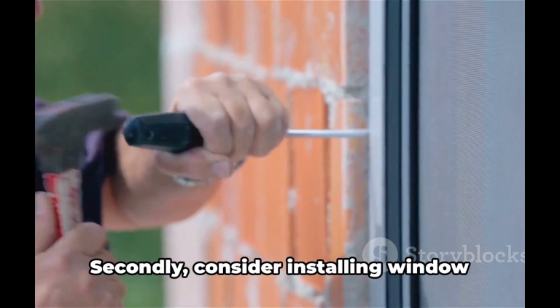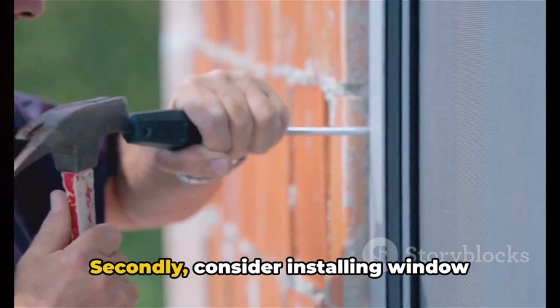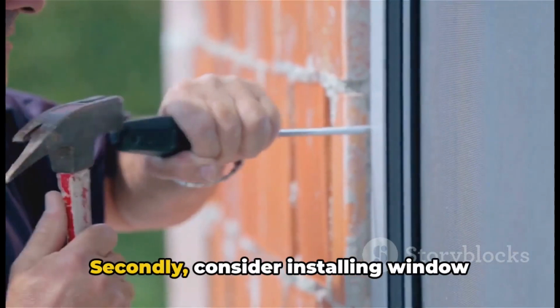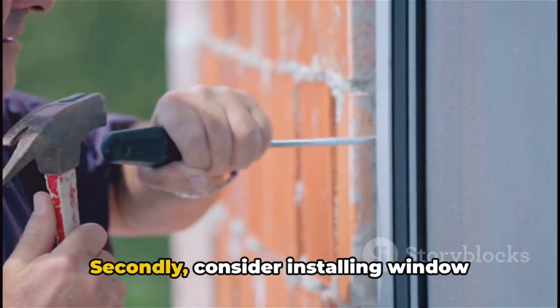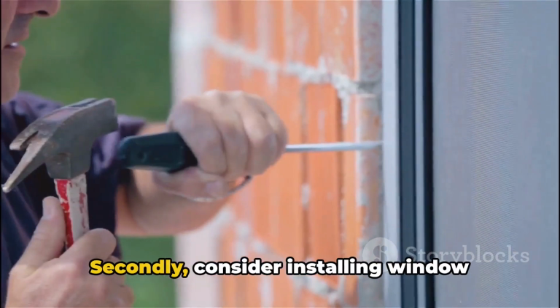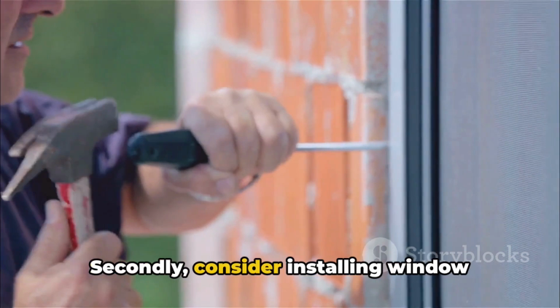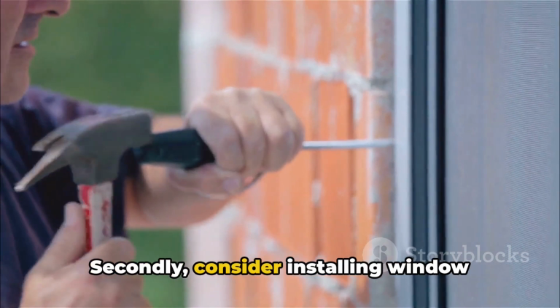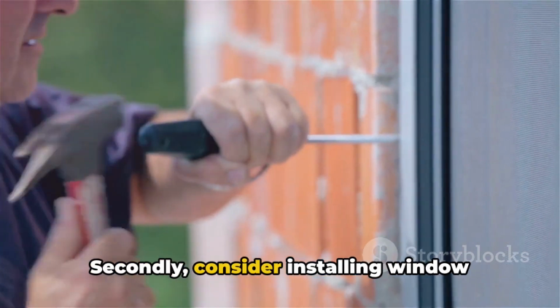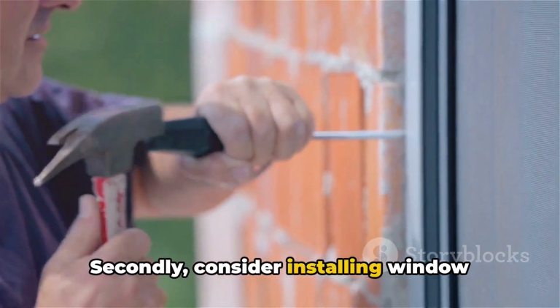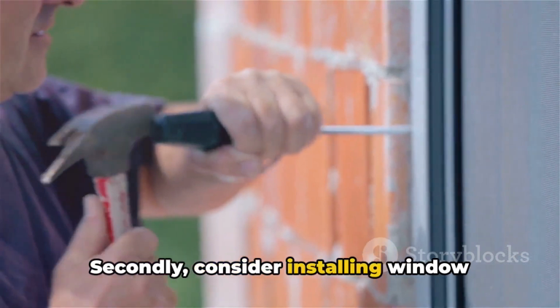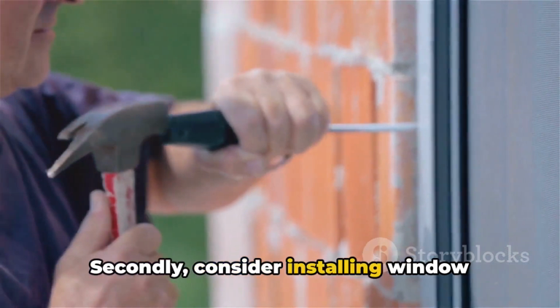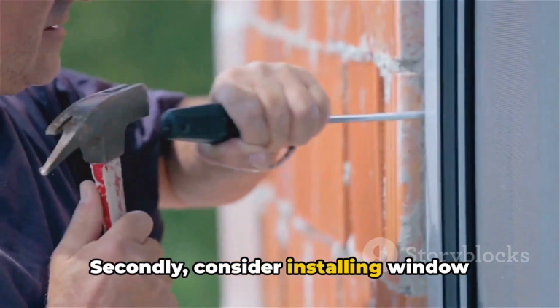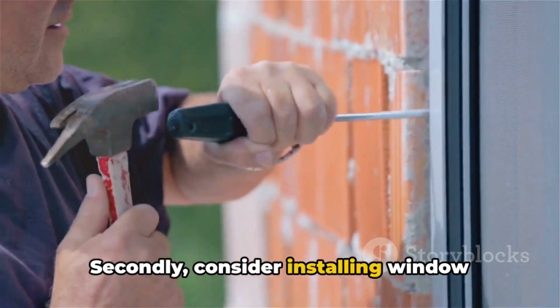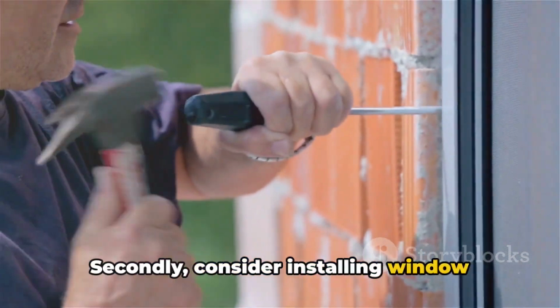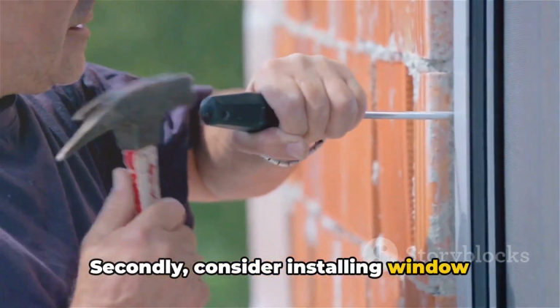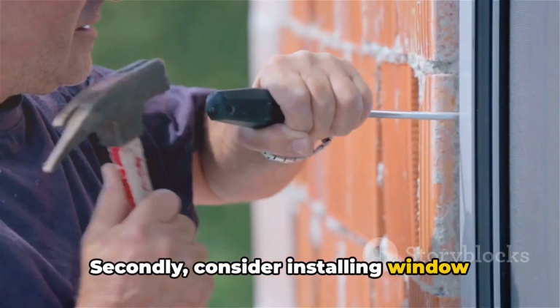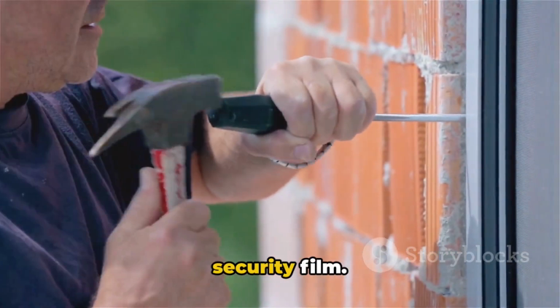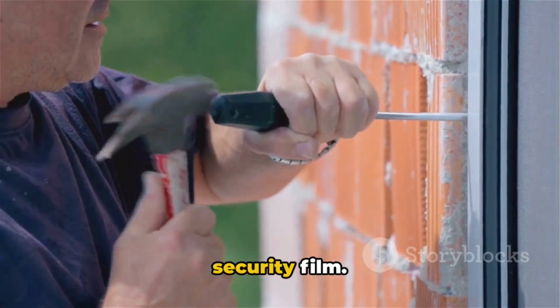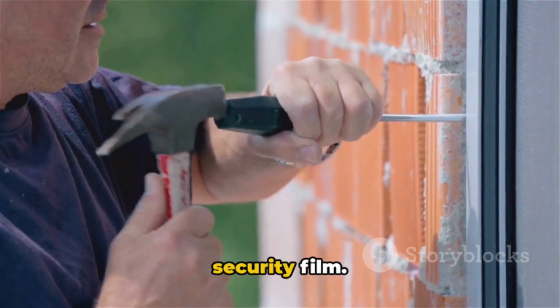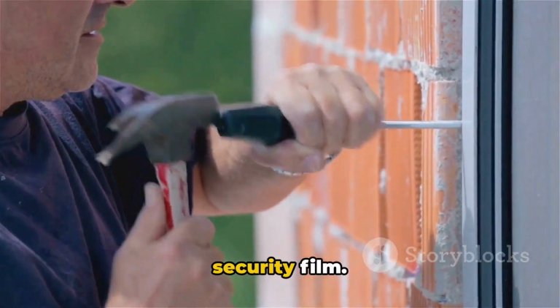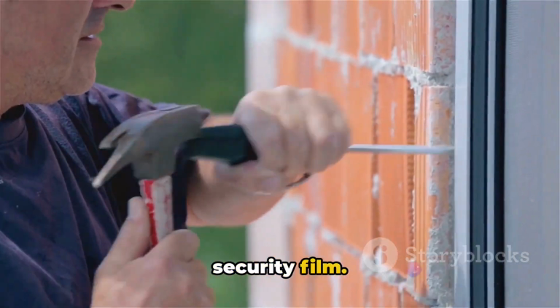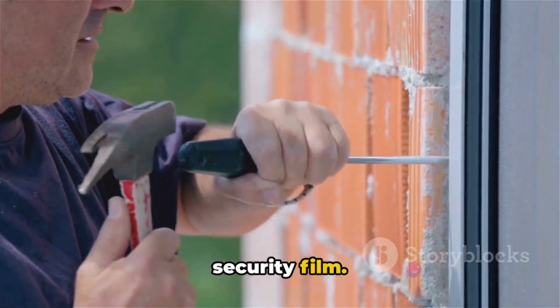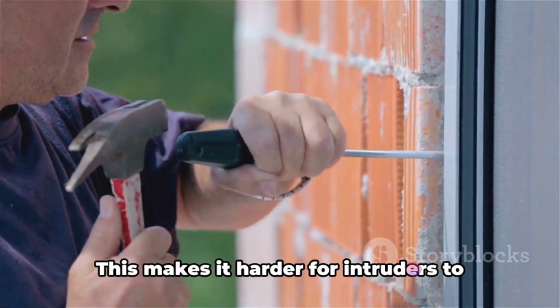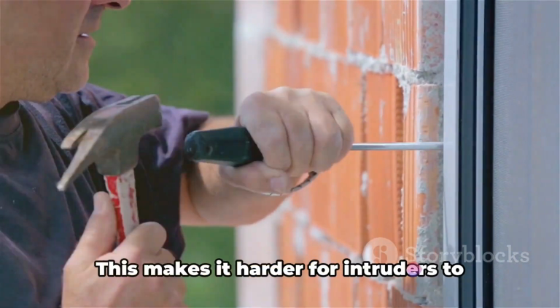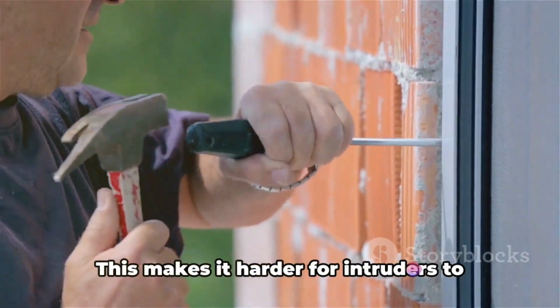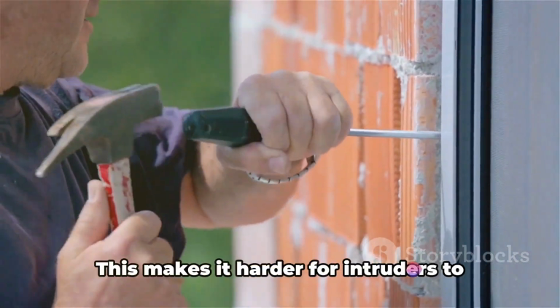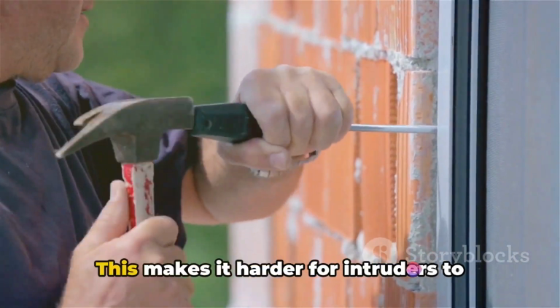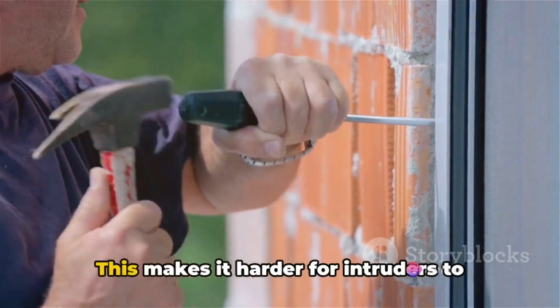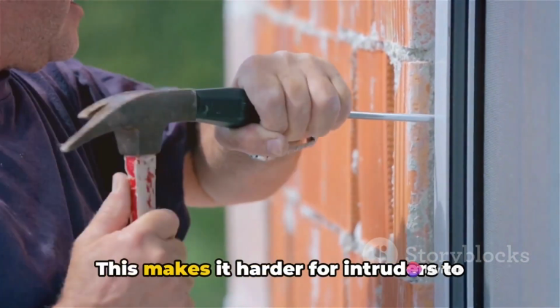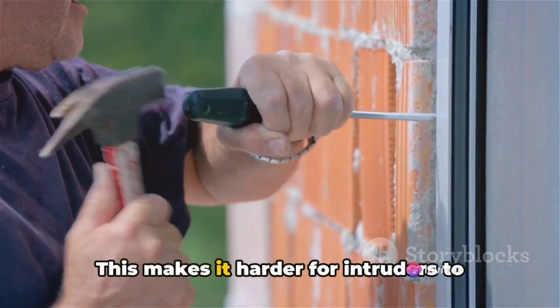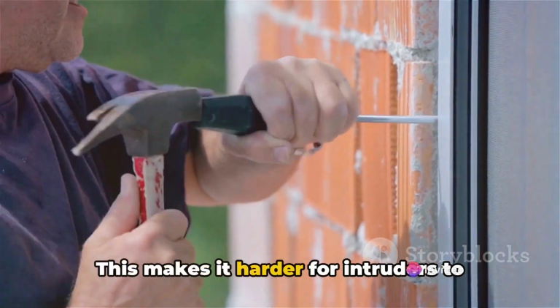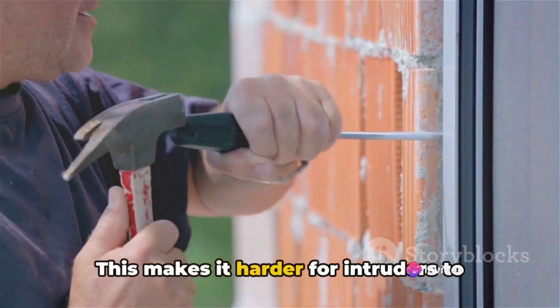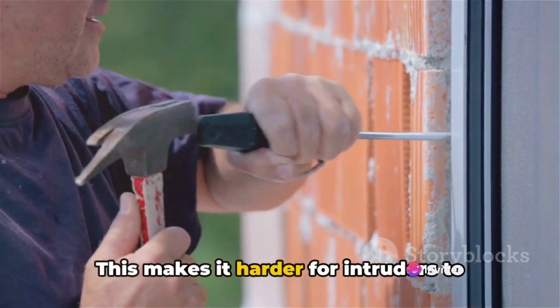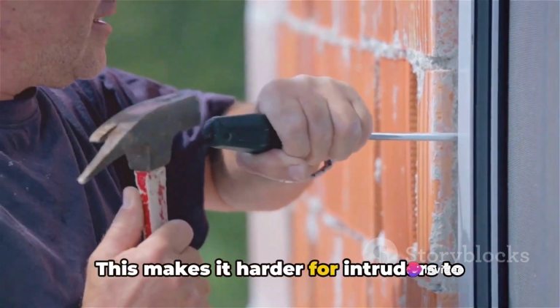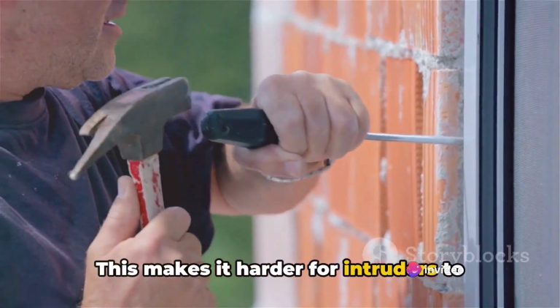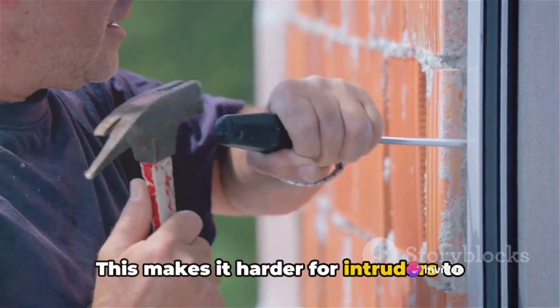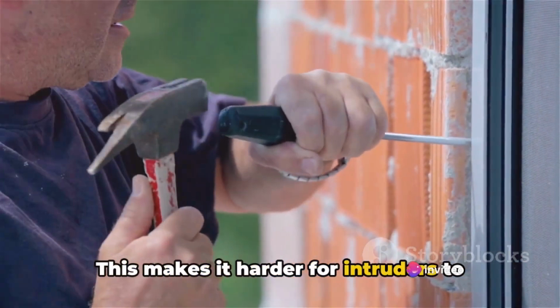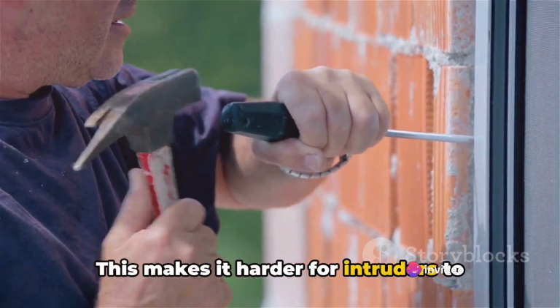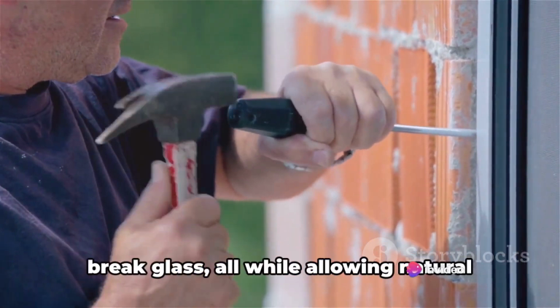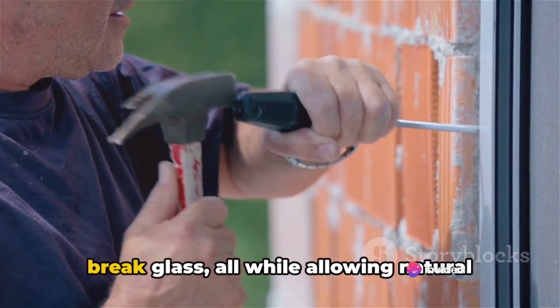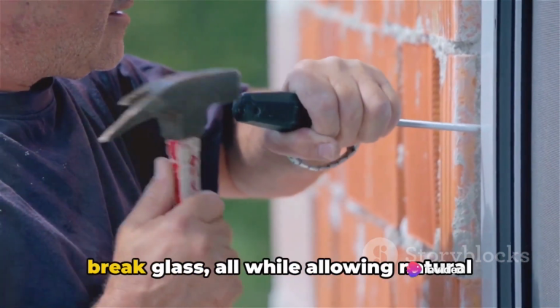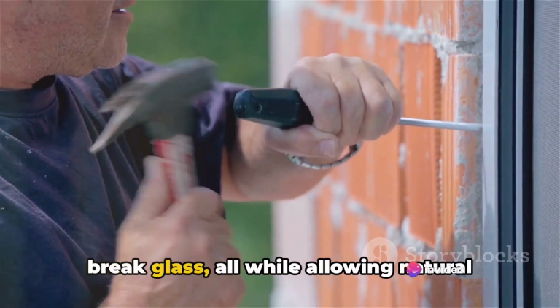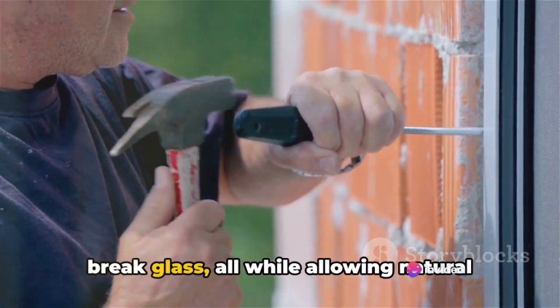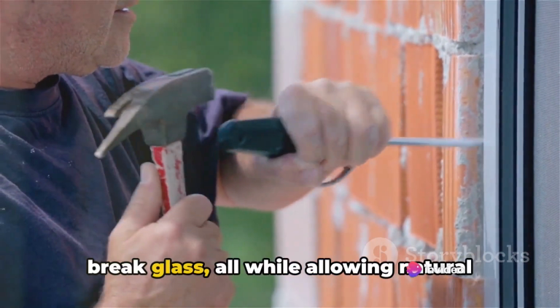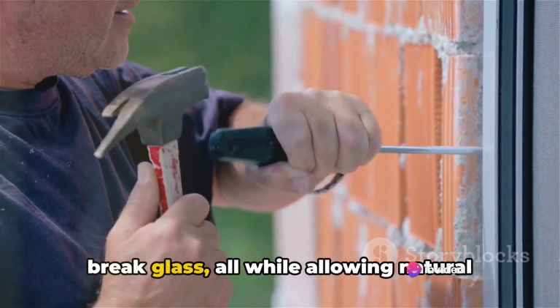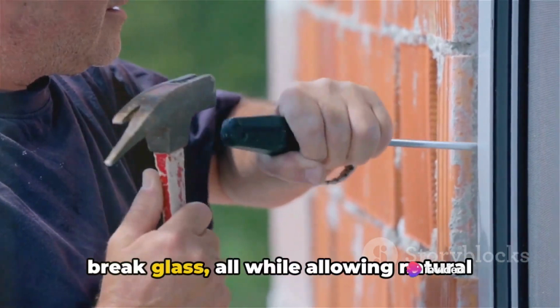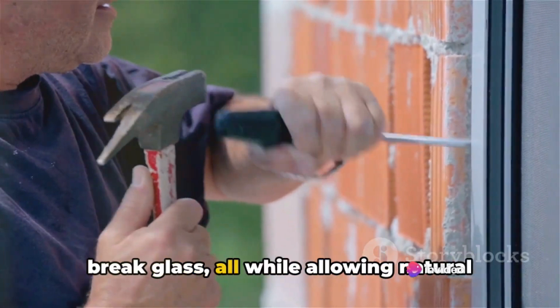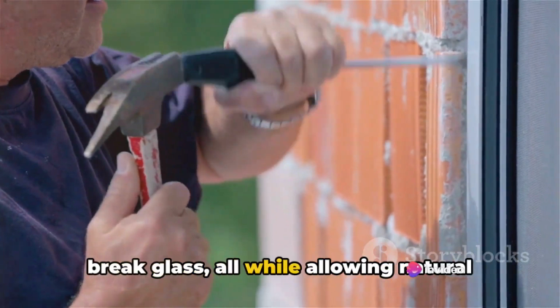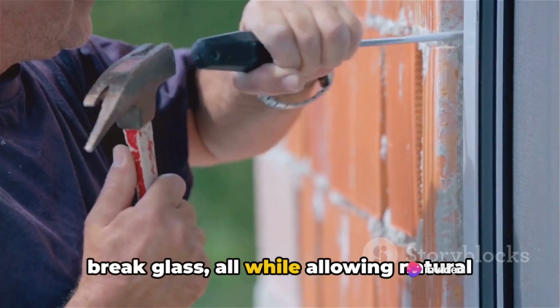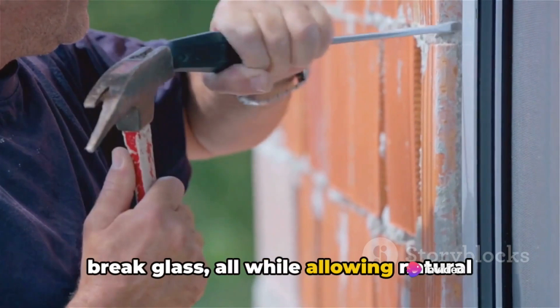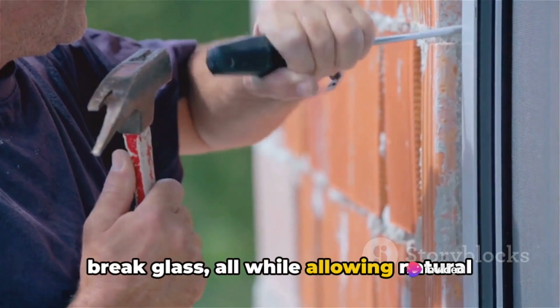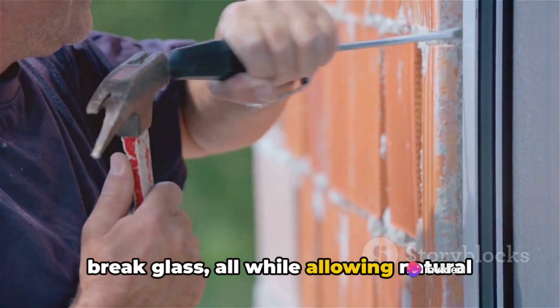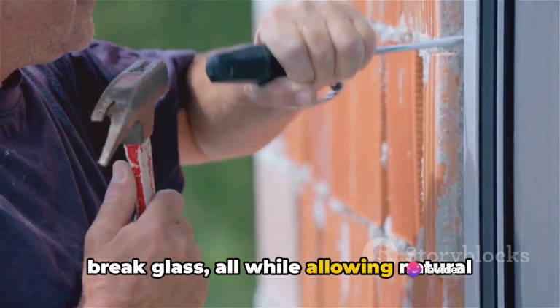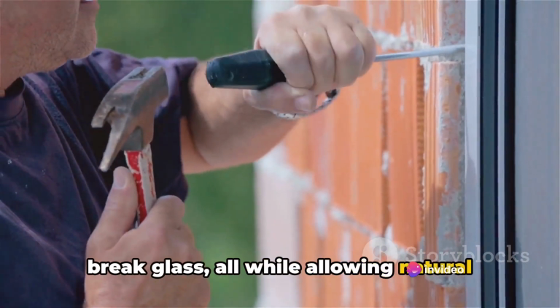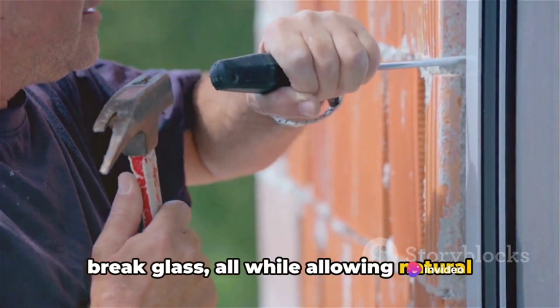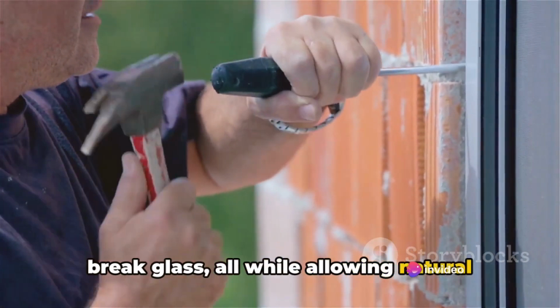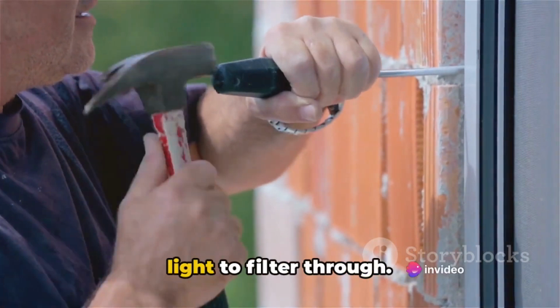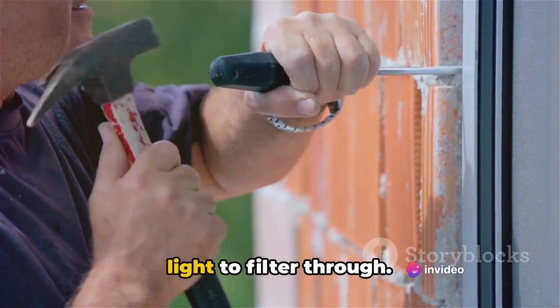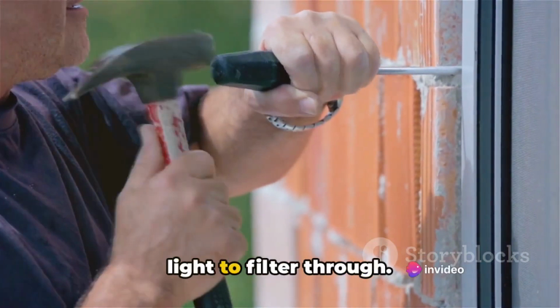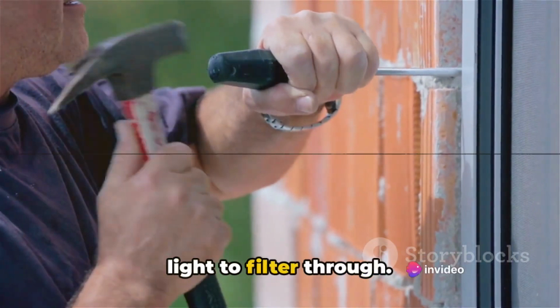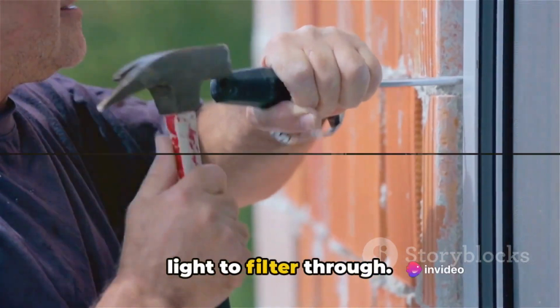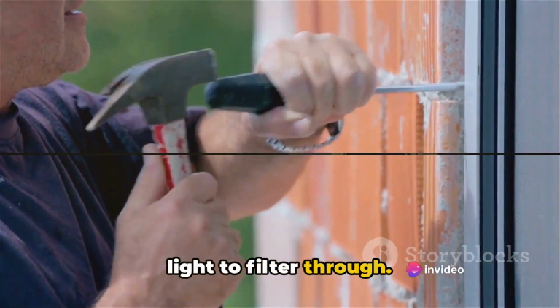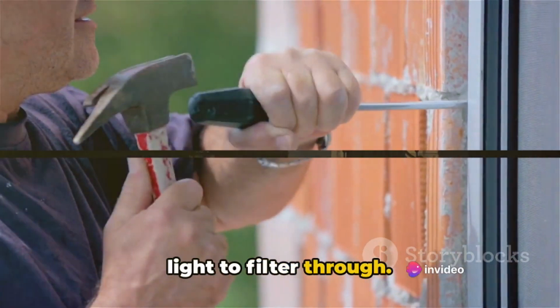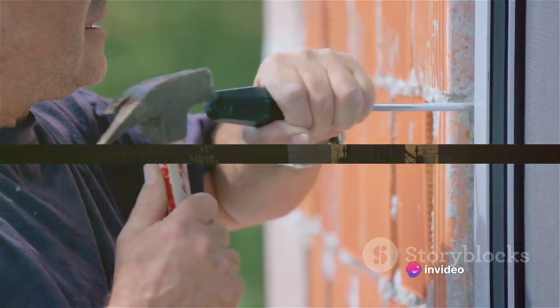Secondly, consider installing window security film. This makes it harder for intruders to break glass, all while allowing natural light to filter through.